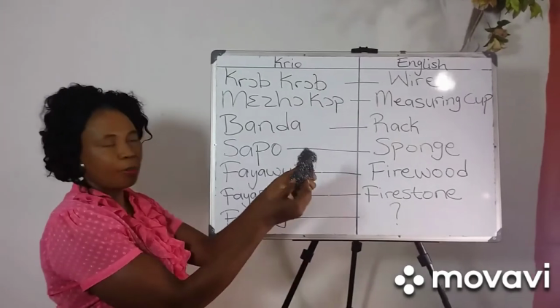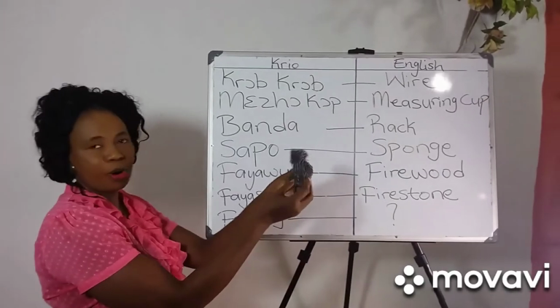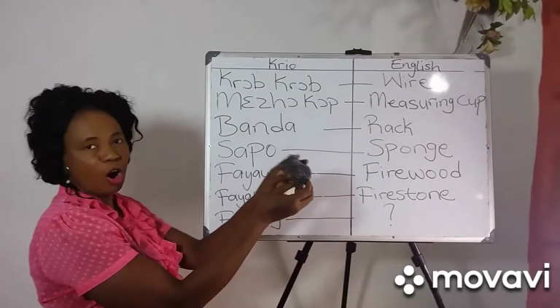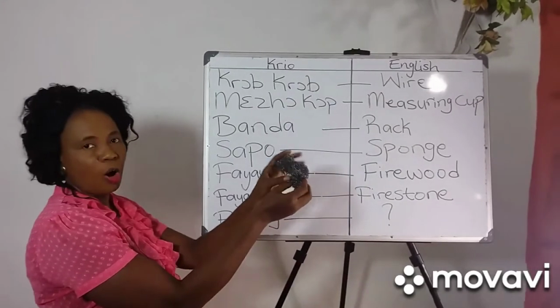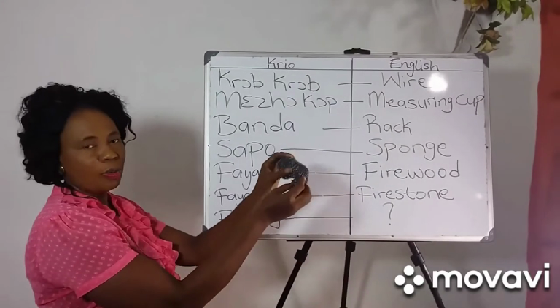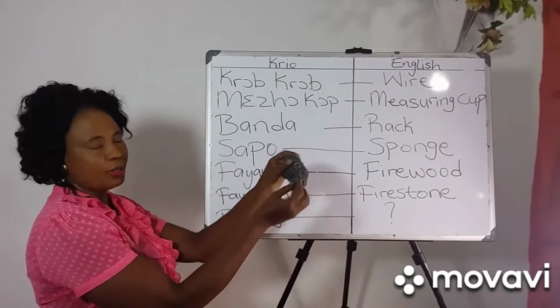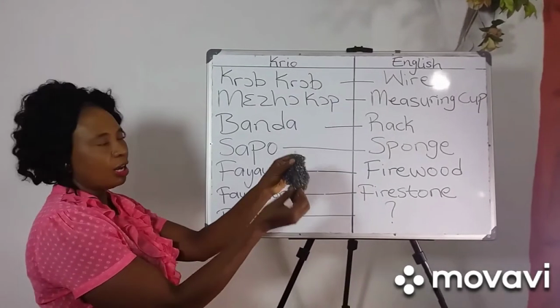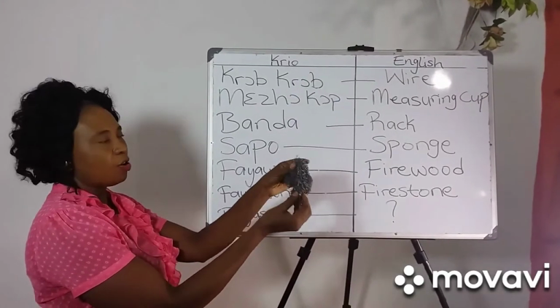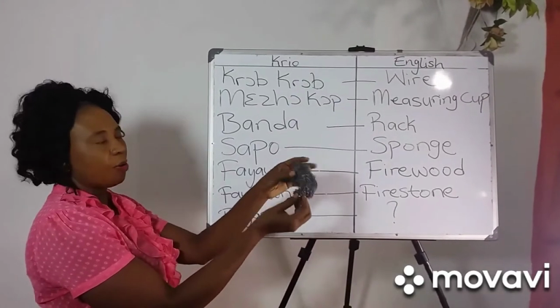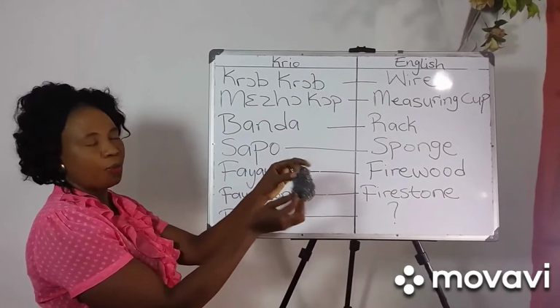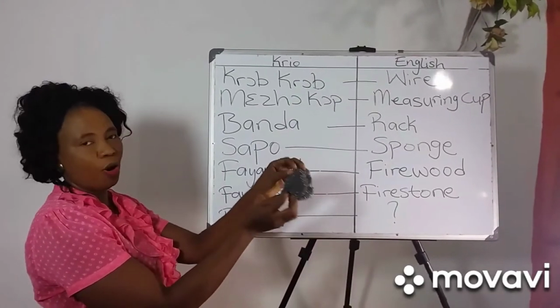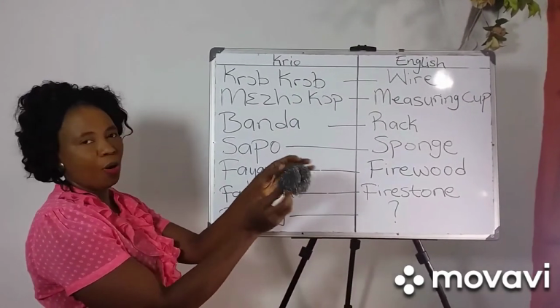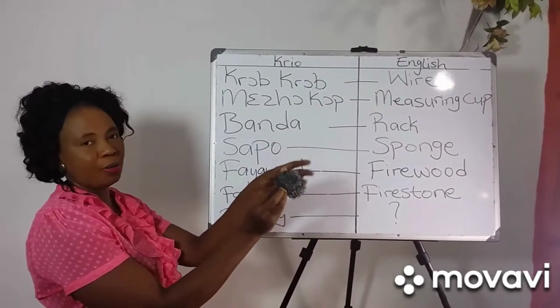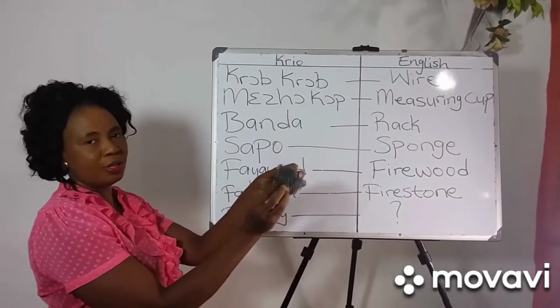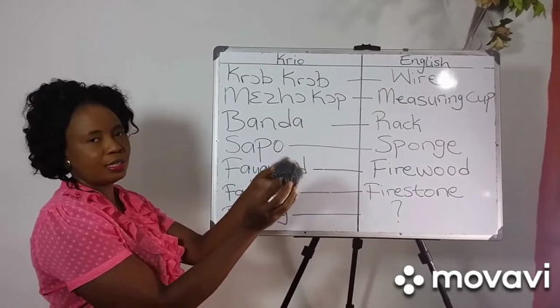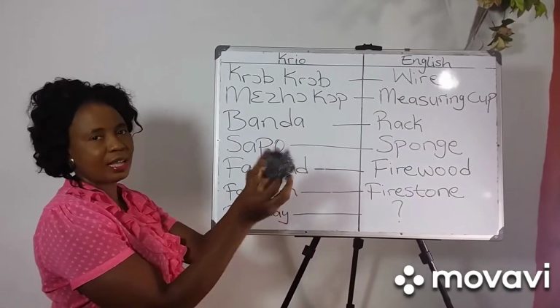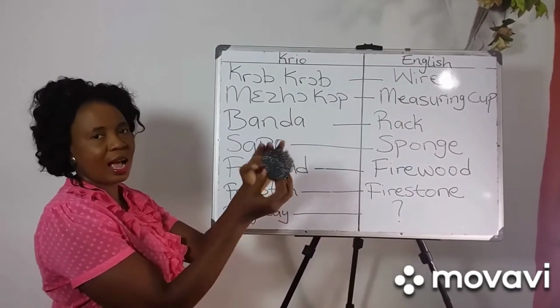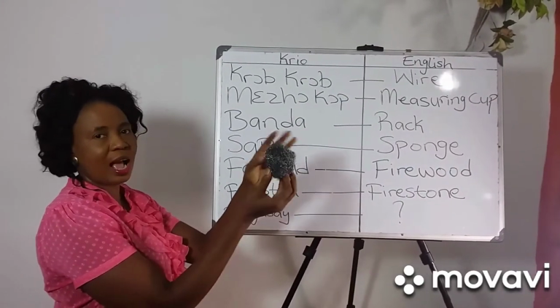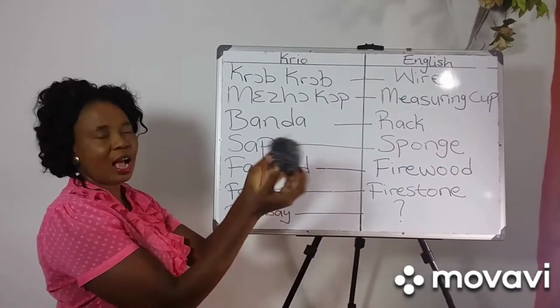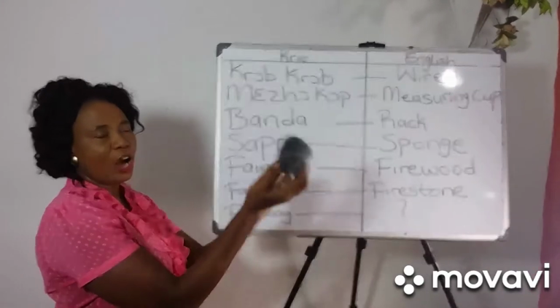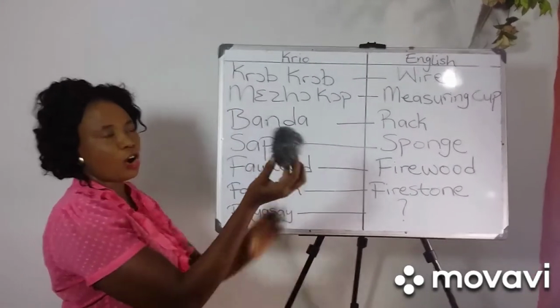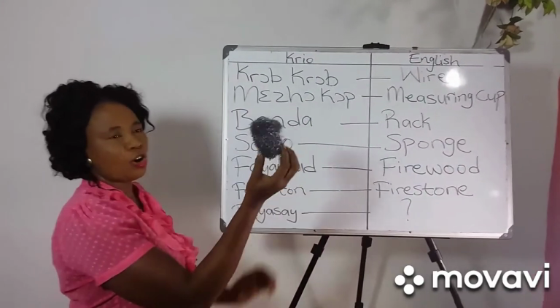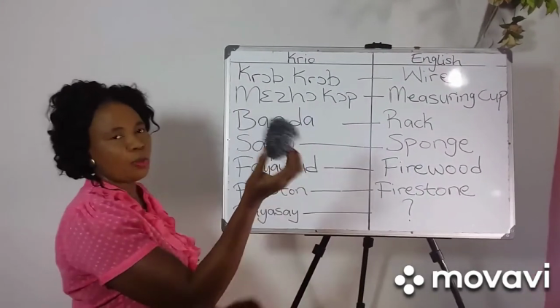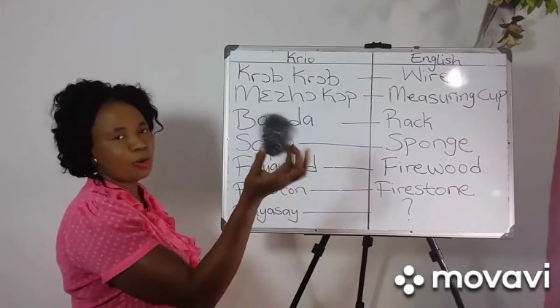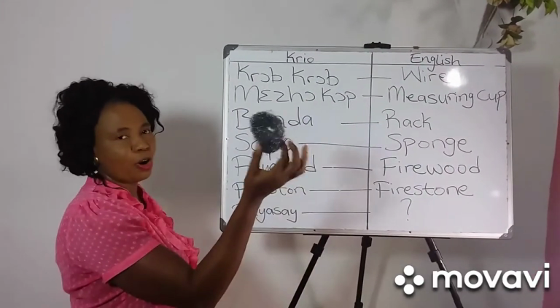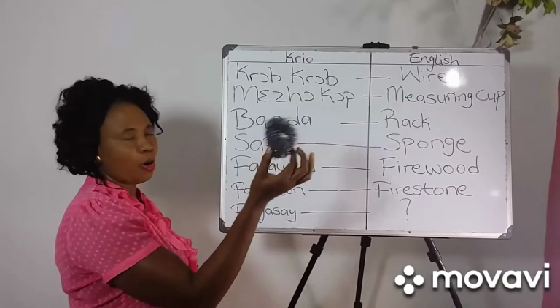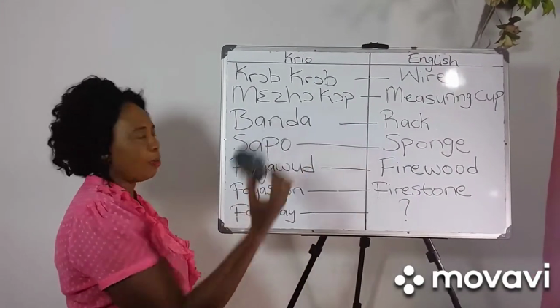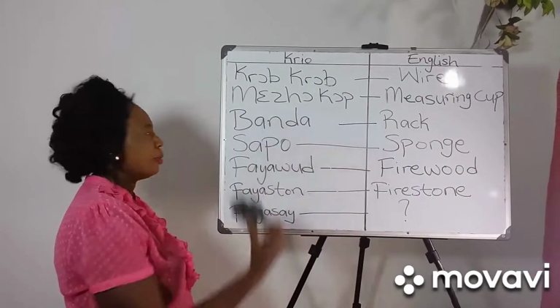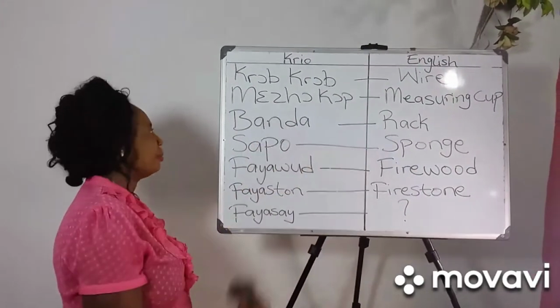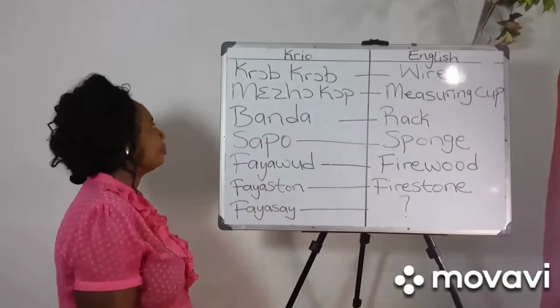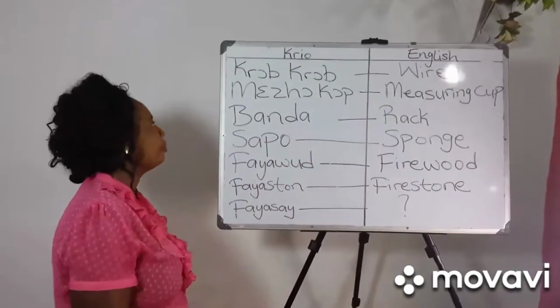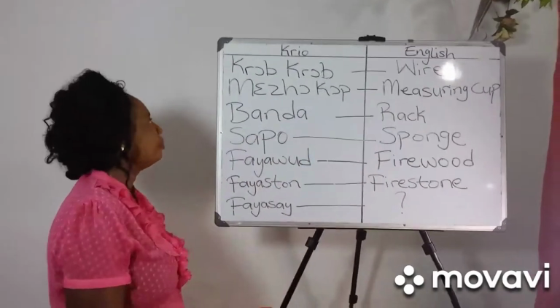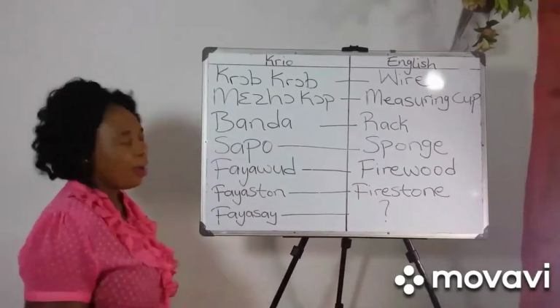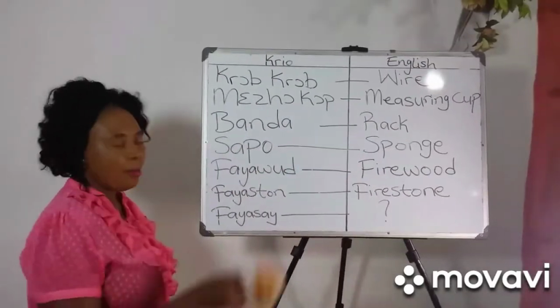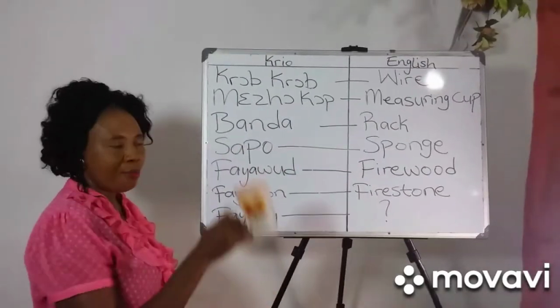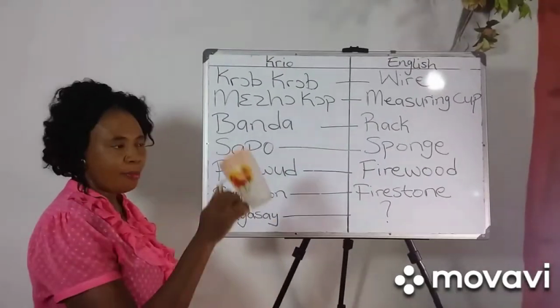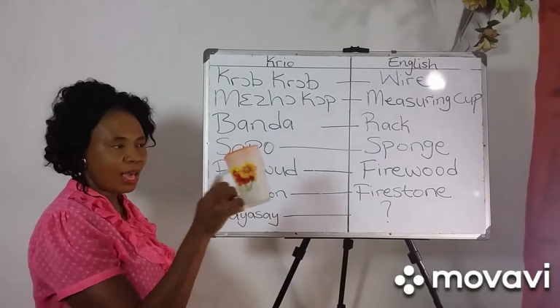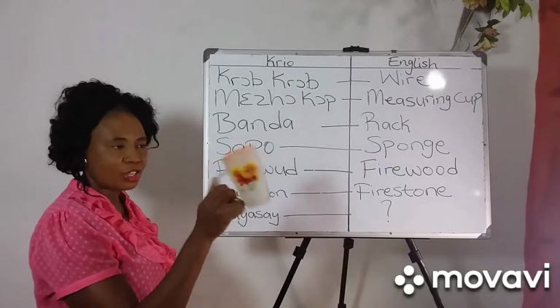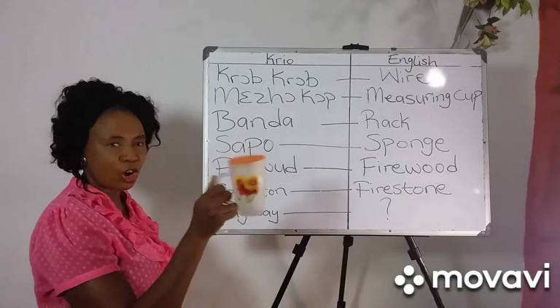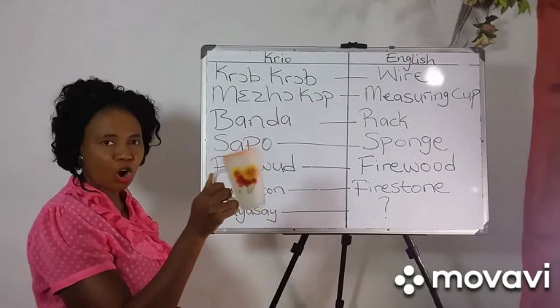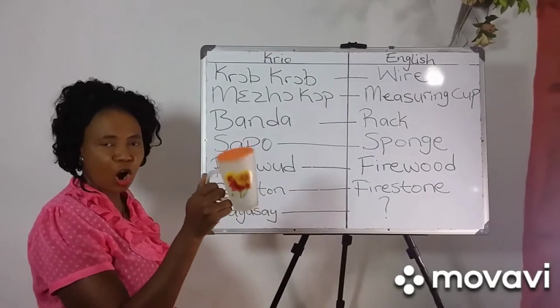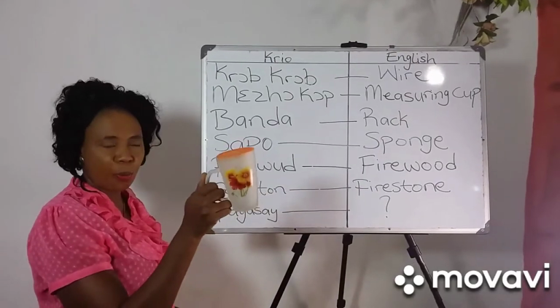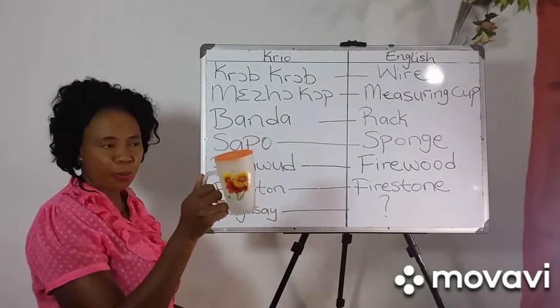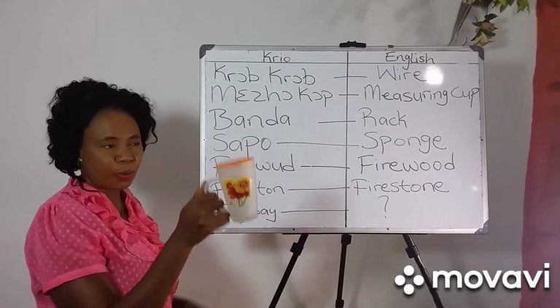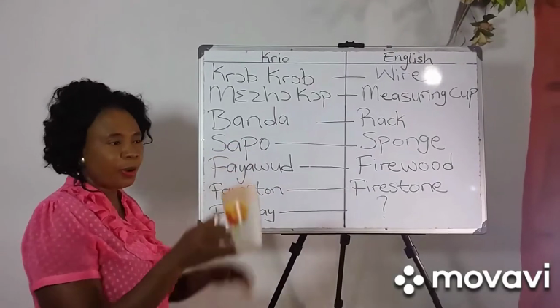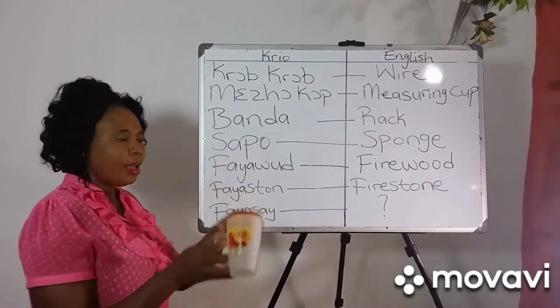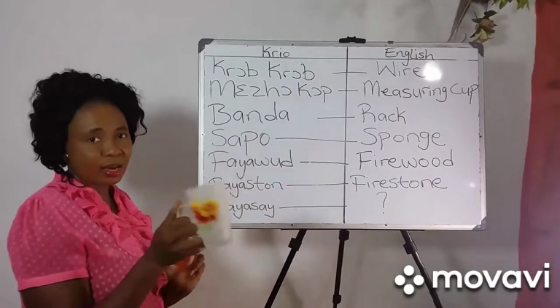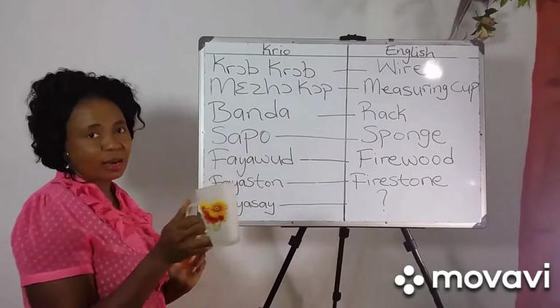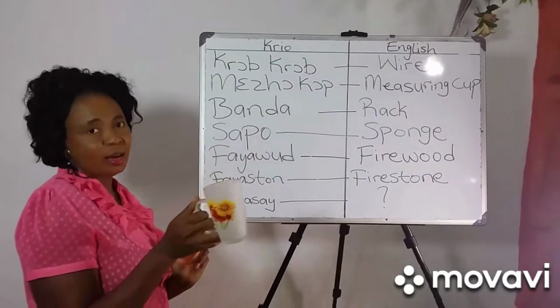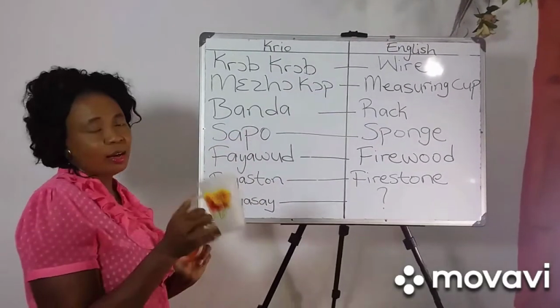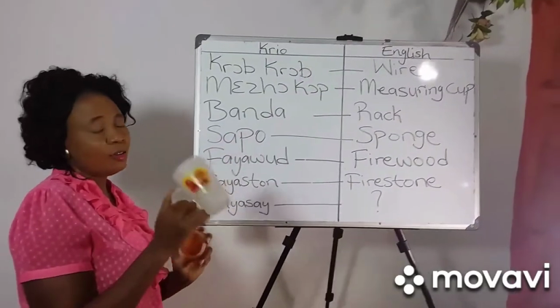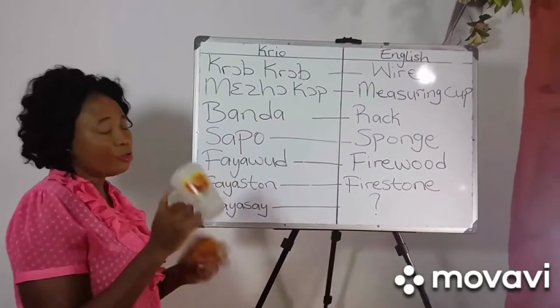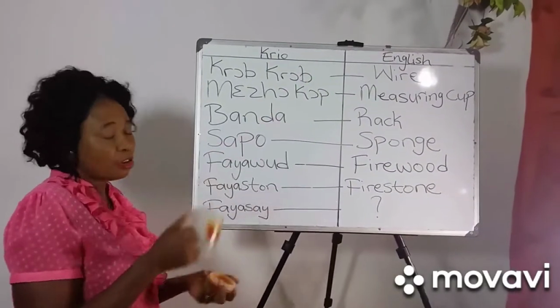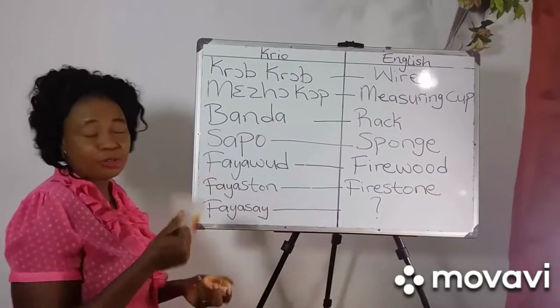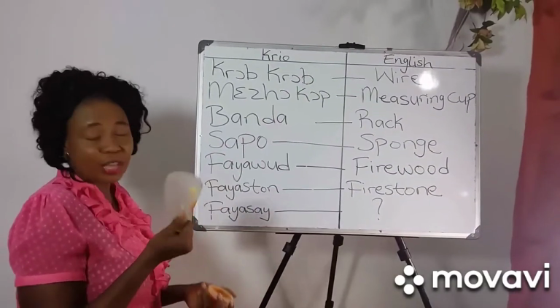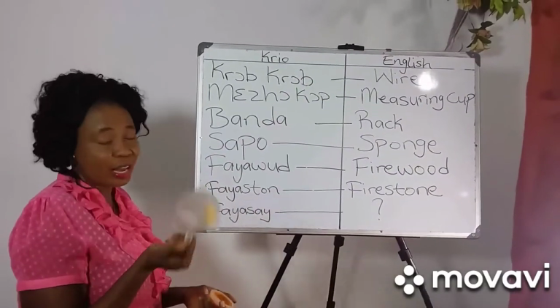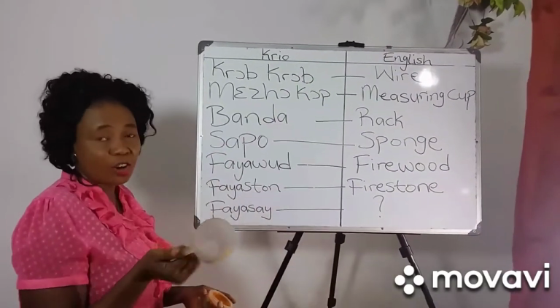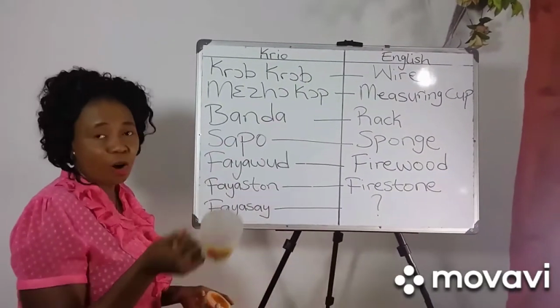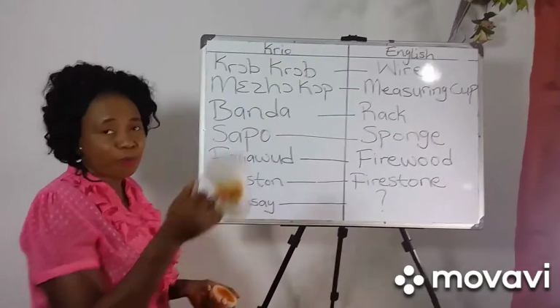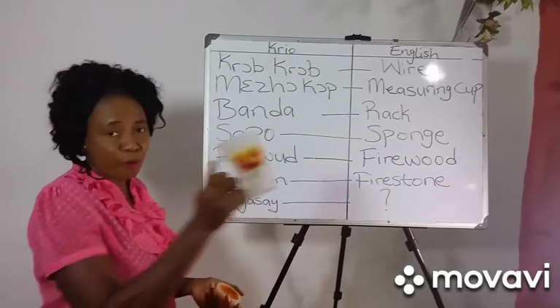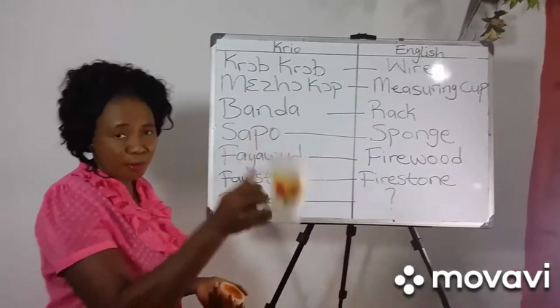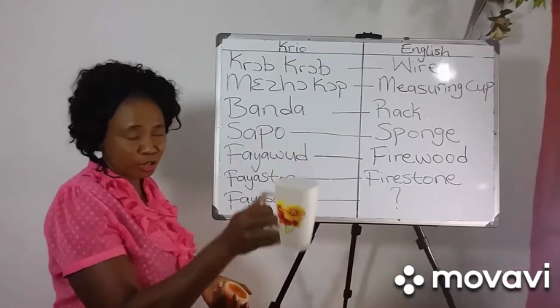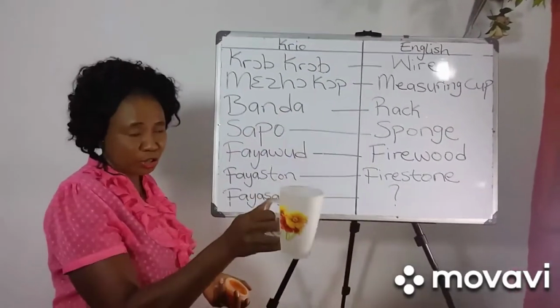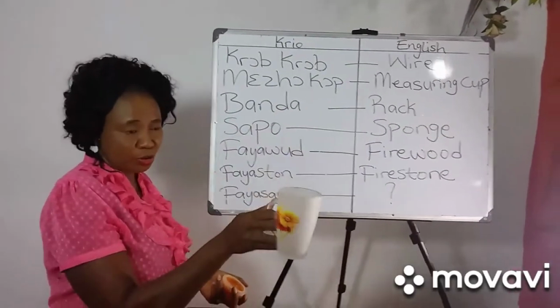This is crop crop. Say crop crop. Measure cup — you can use any cup for measure.